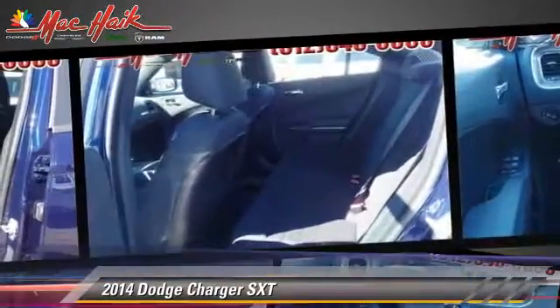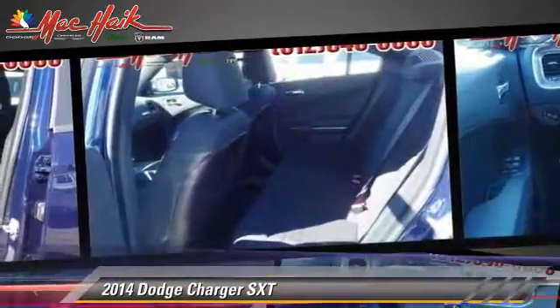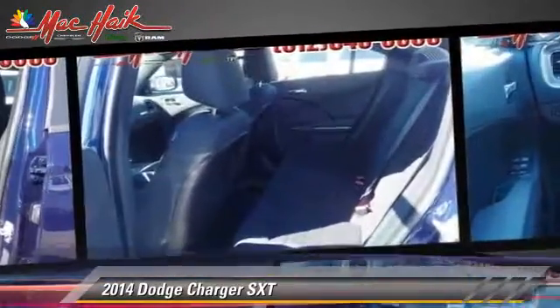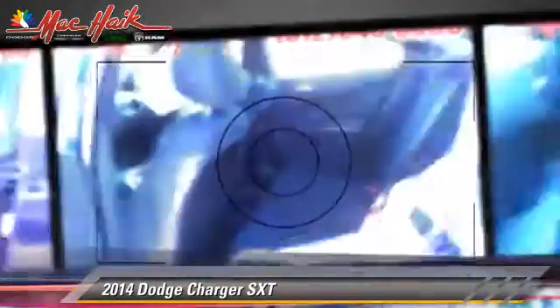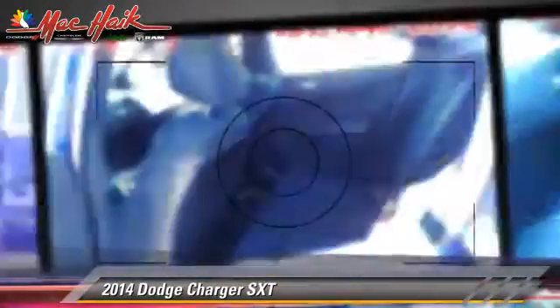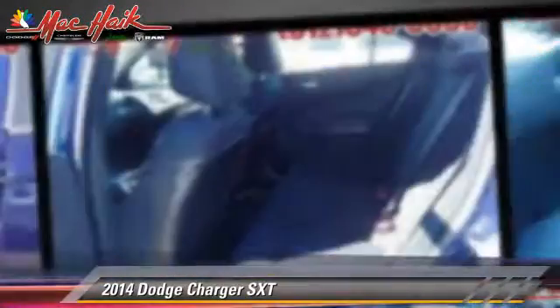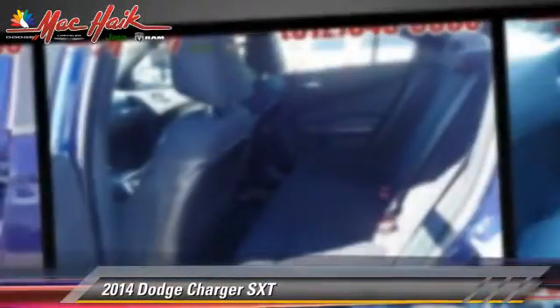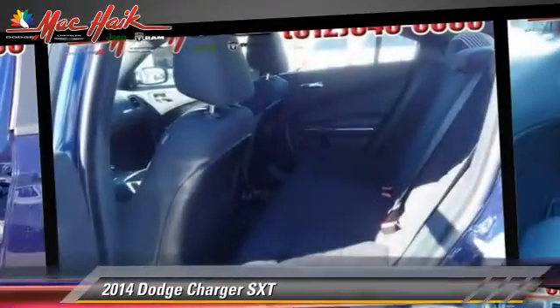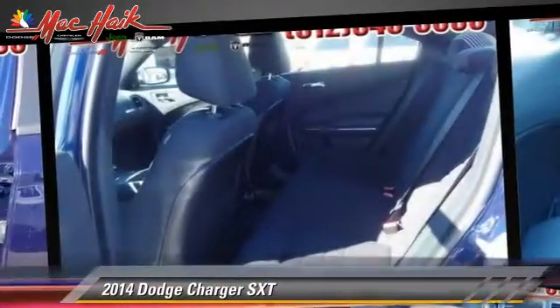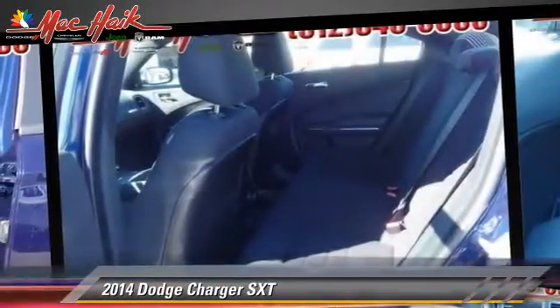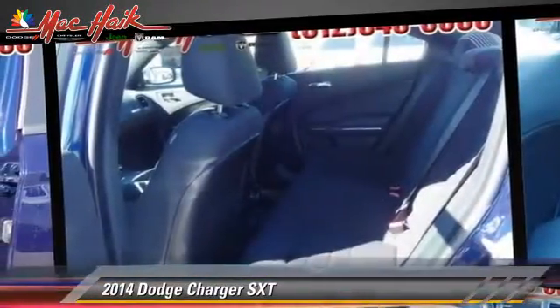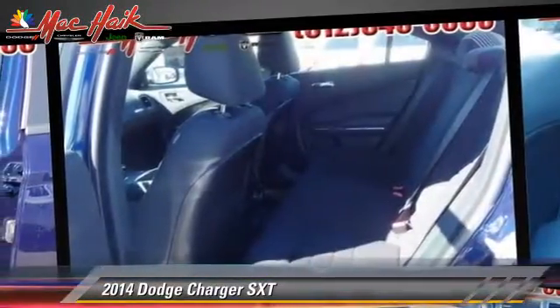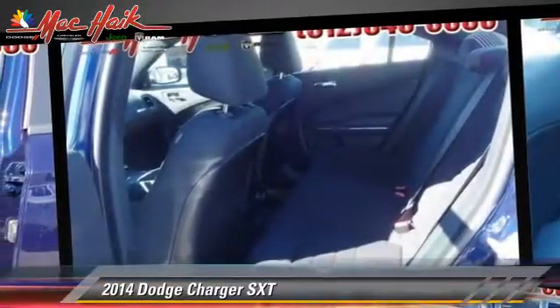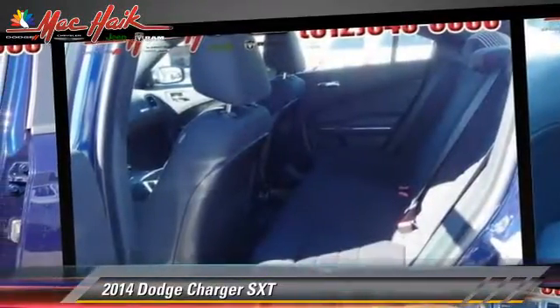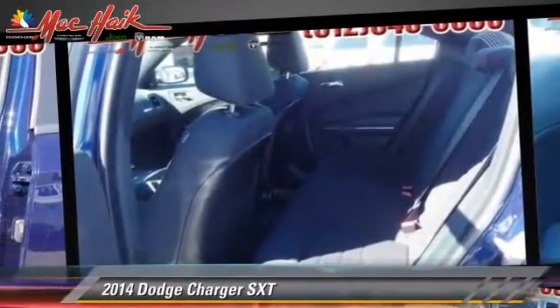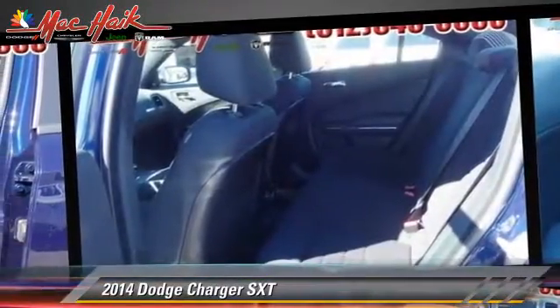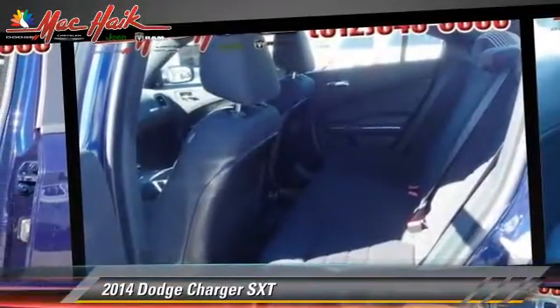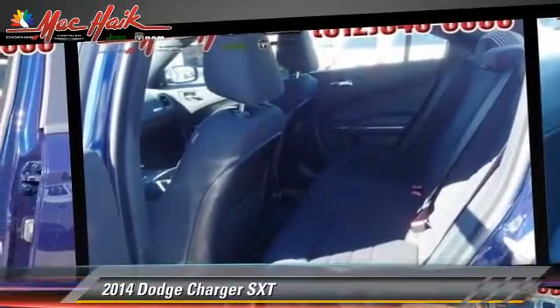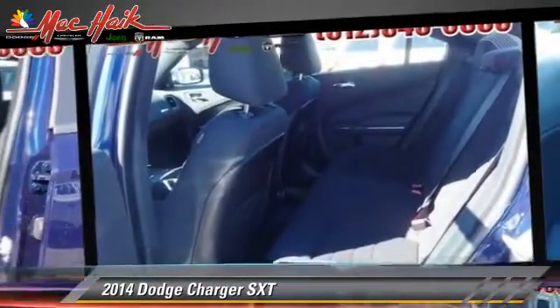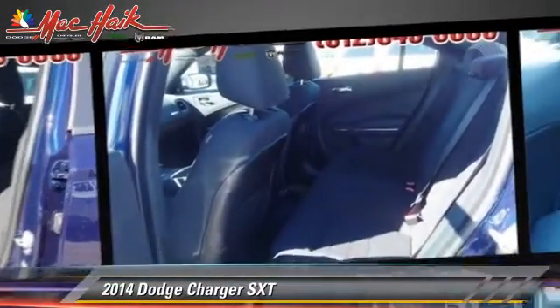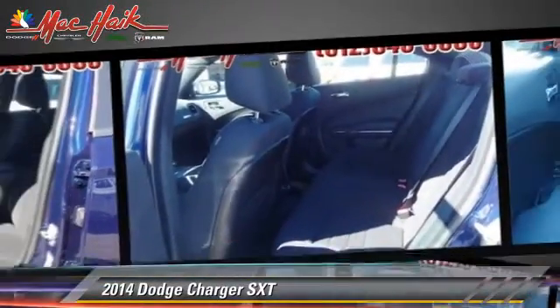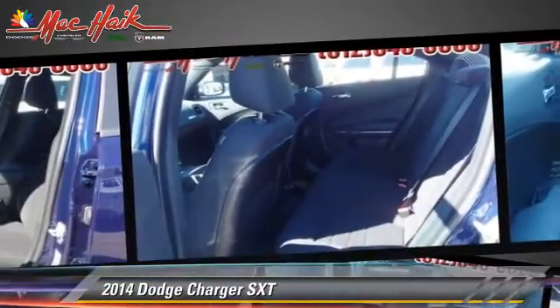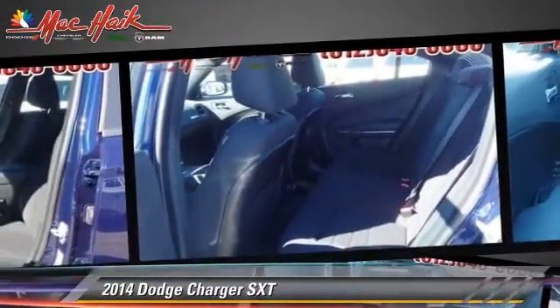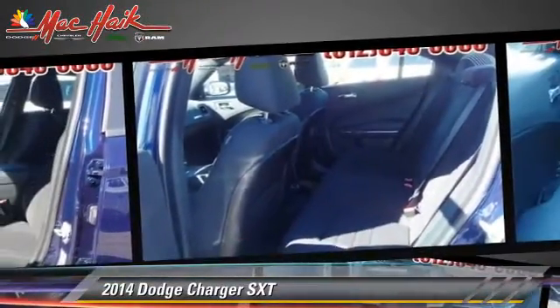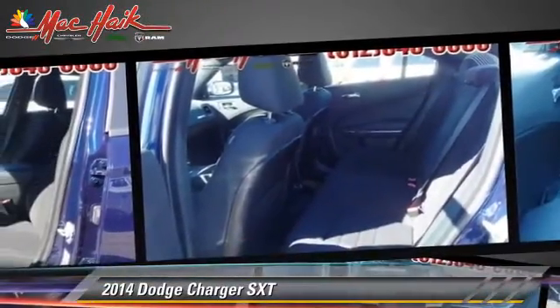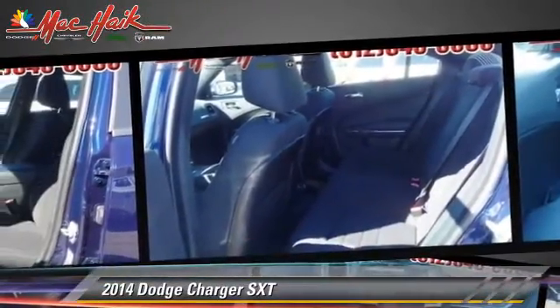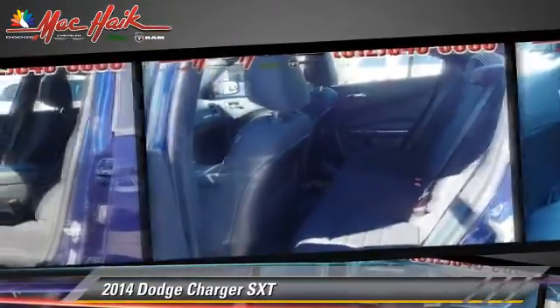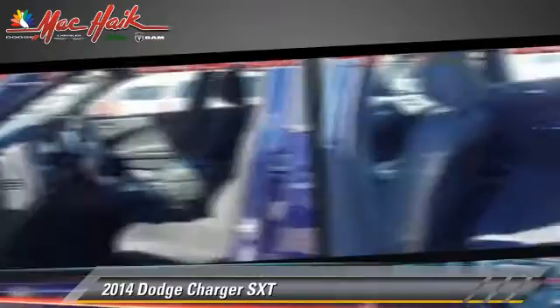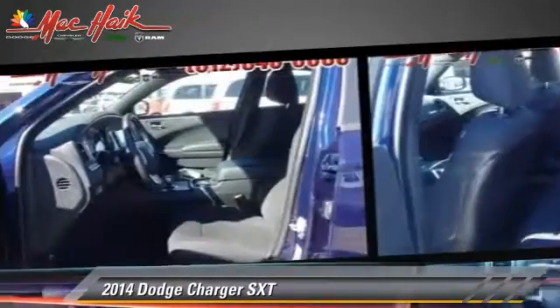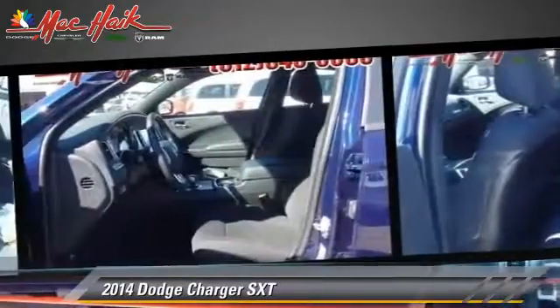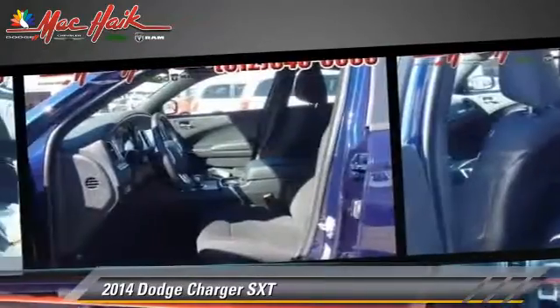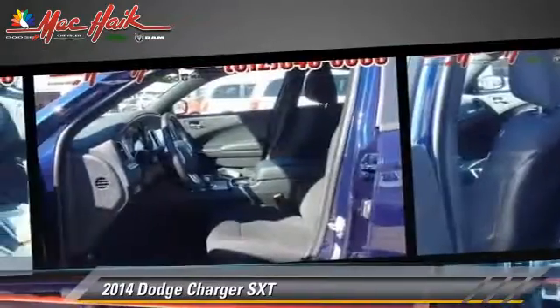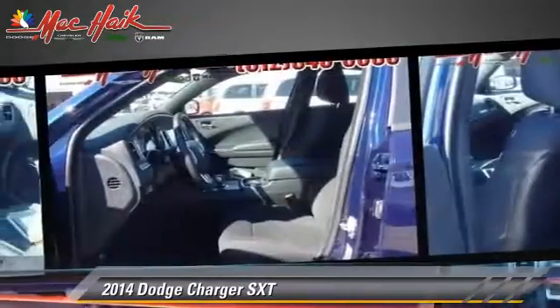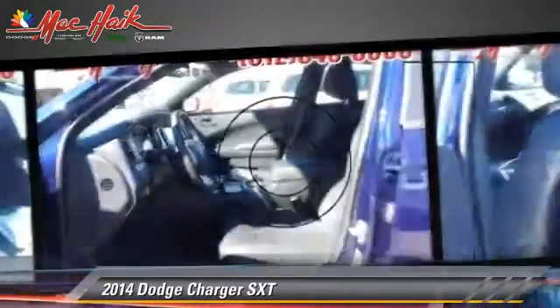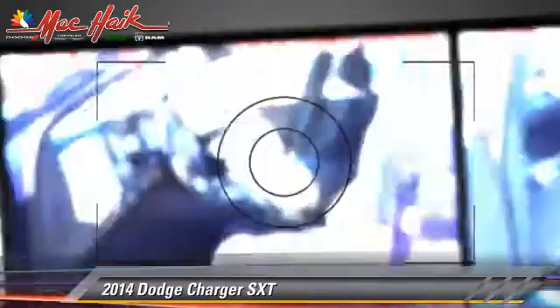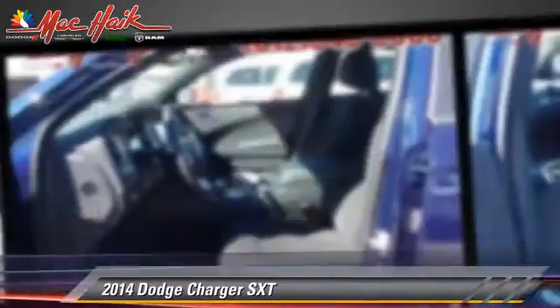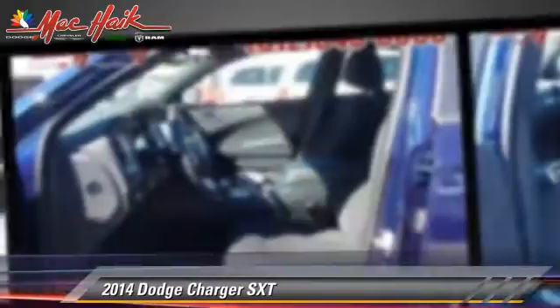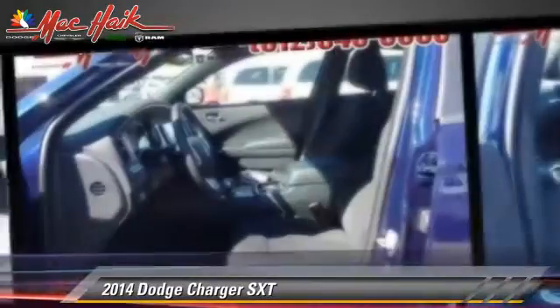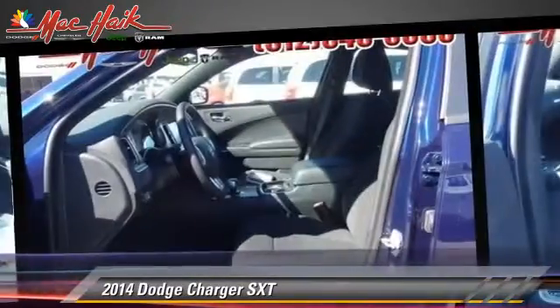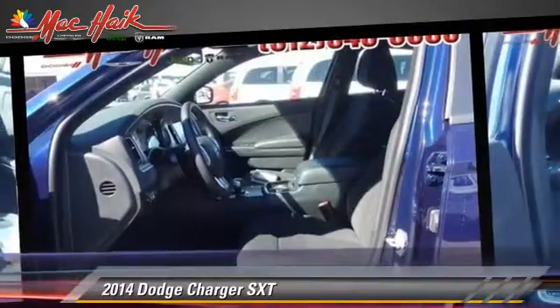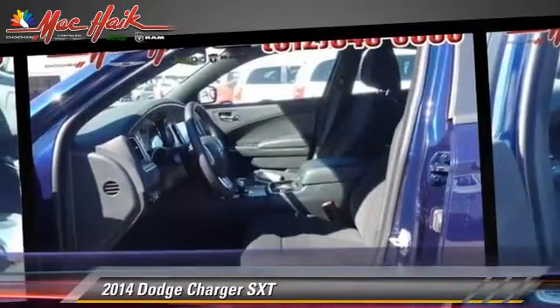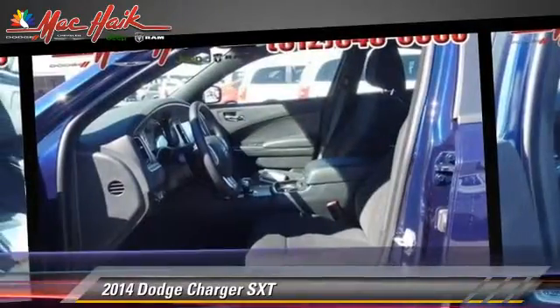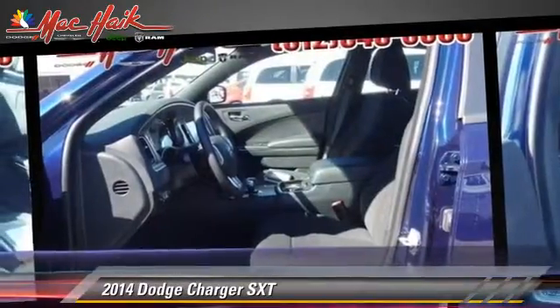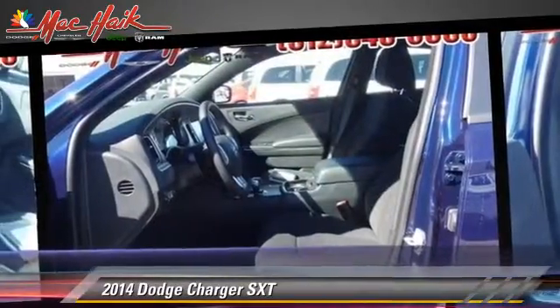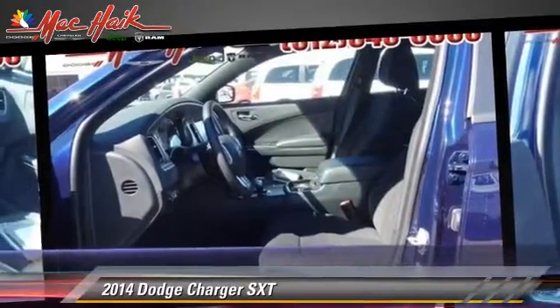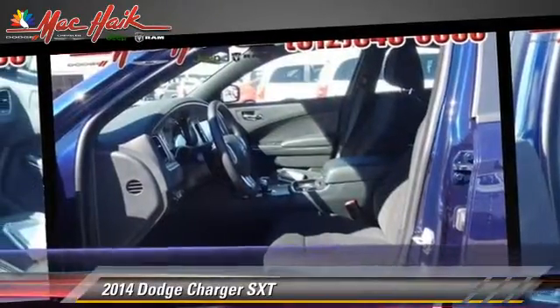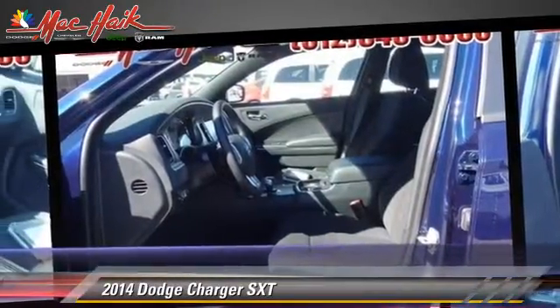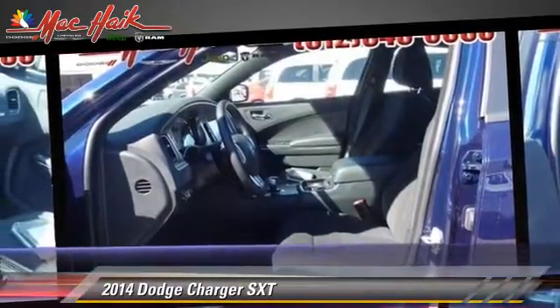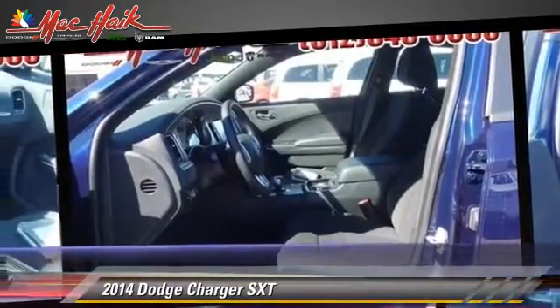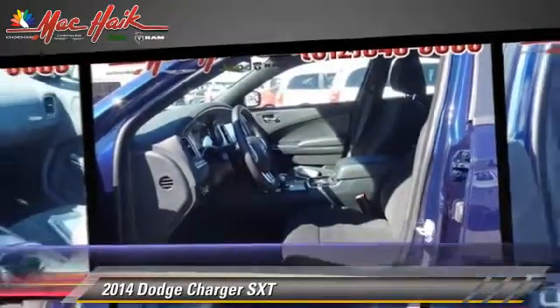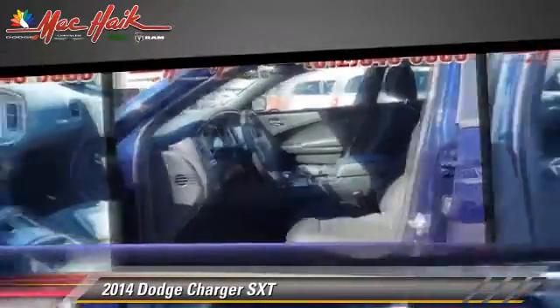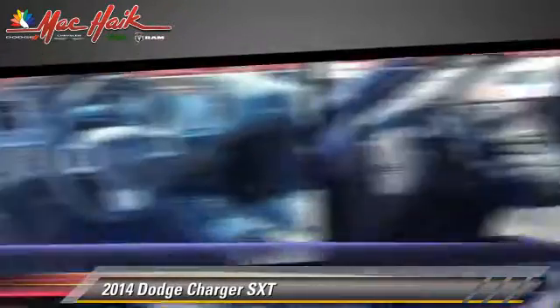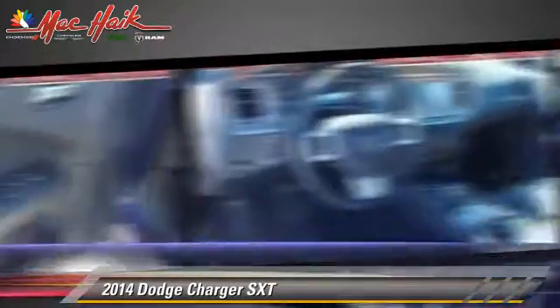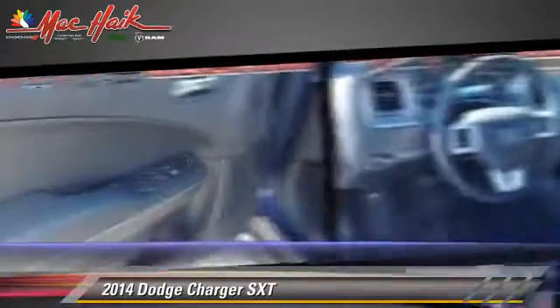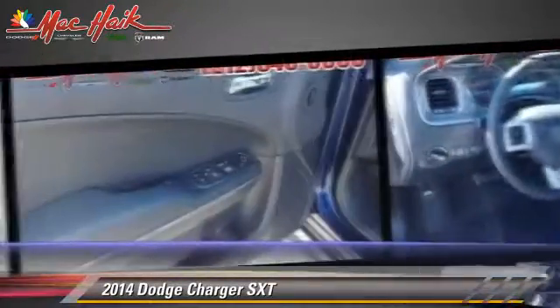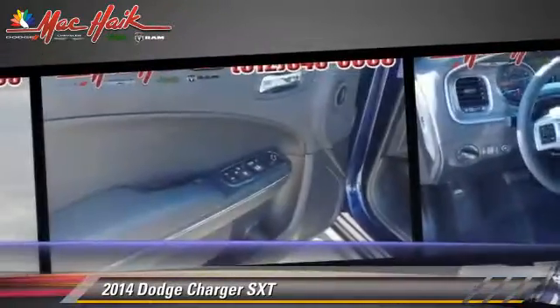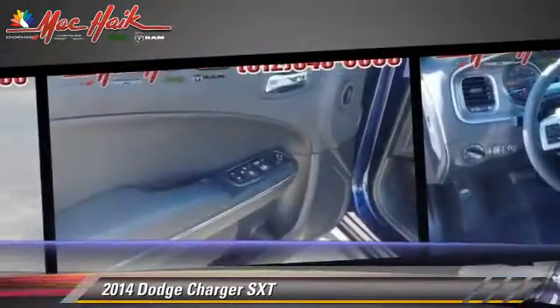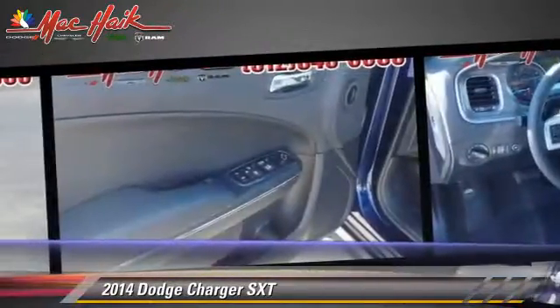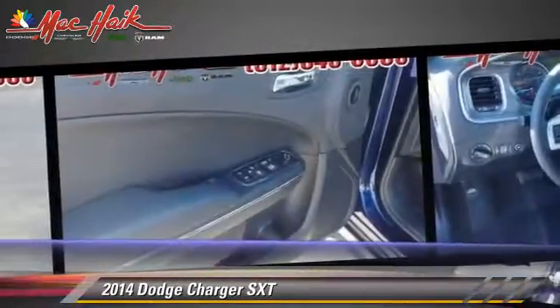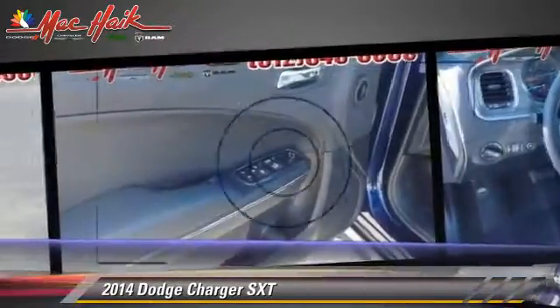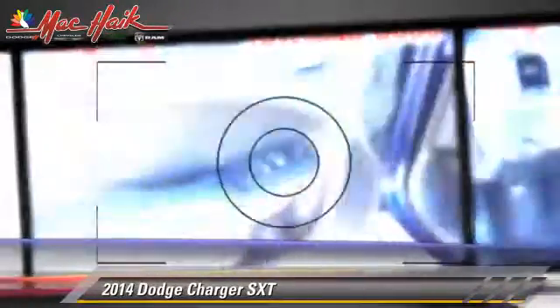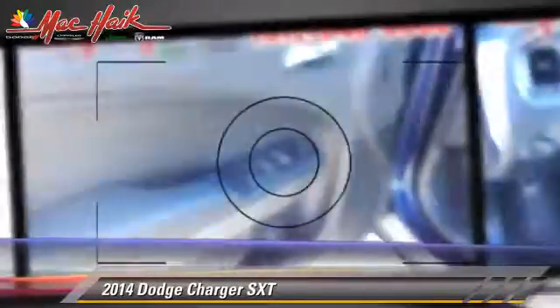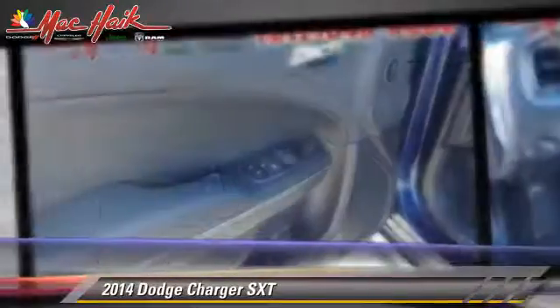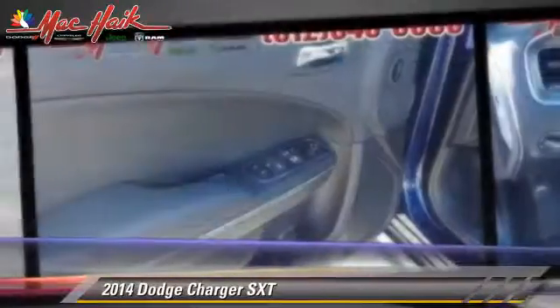Comfort and convenience features include heated power mirrors, satellite radio, and Bluetooth wireless.